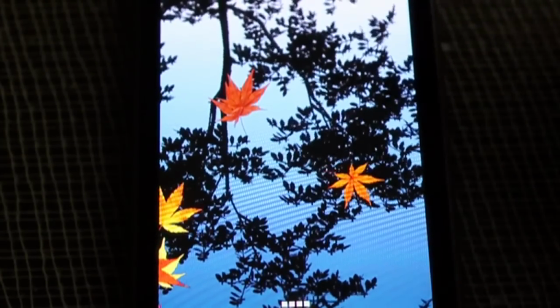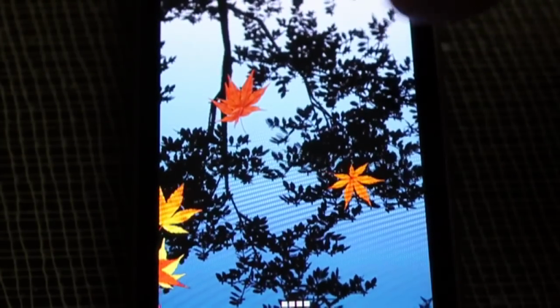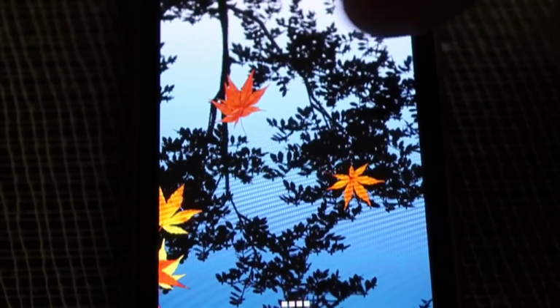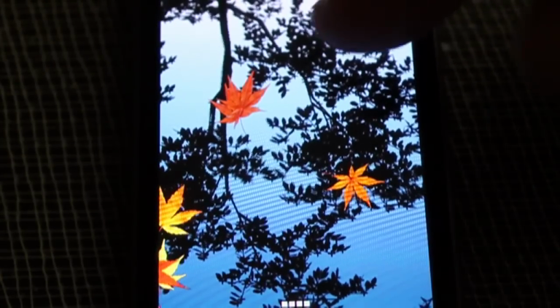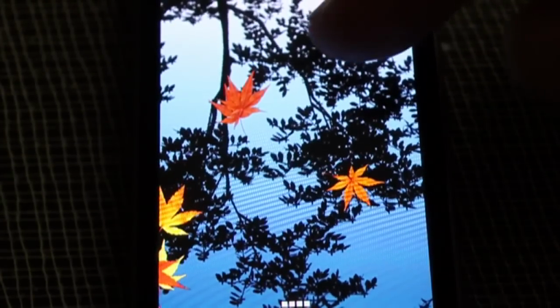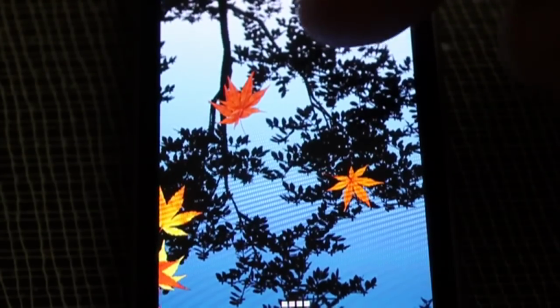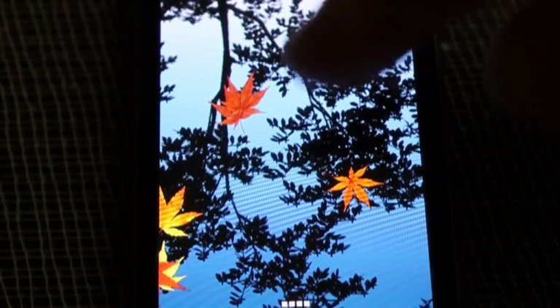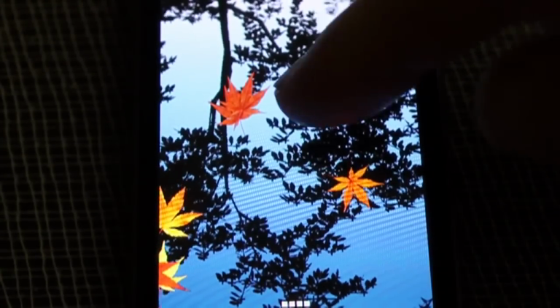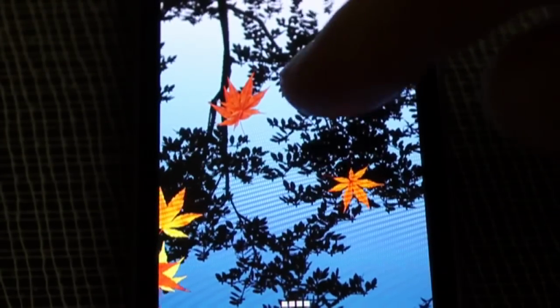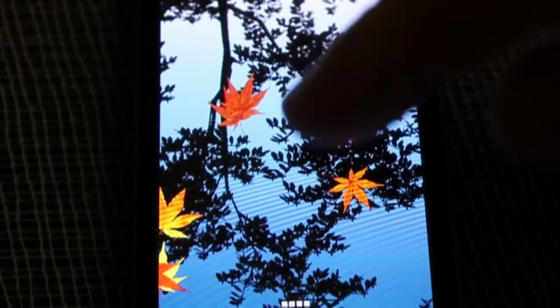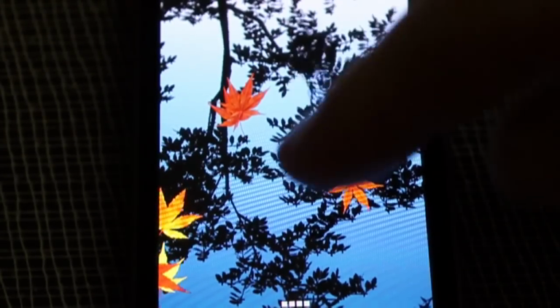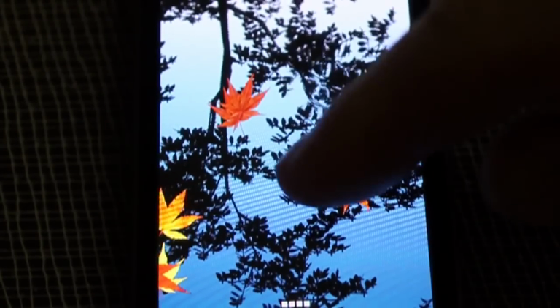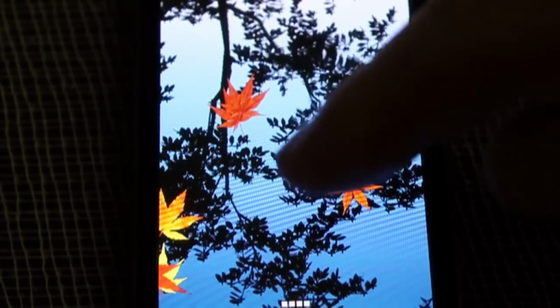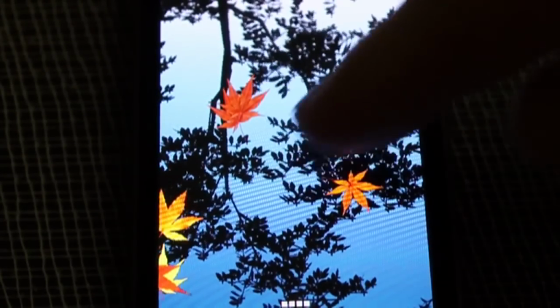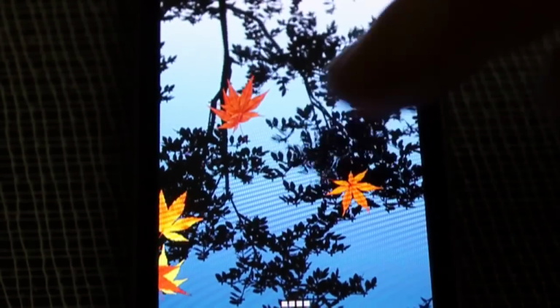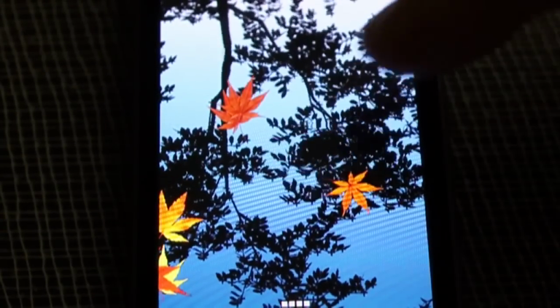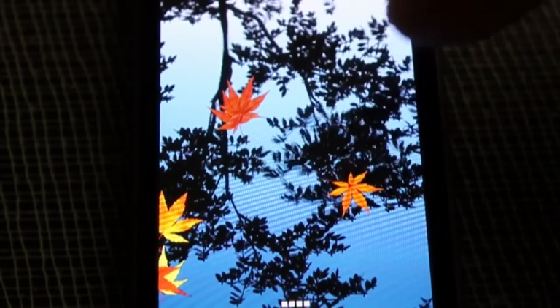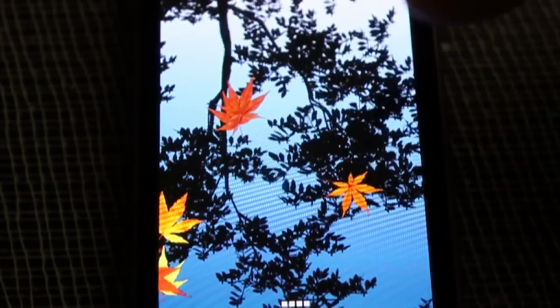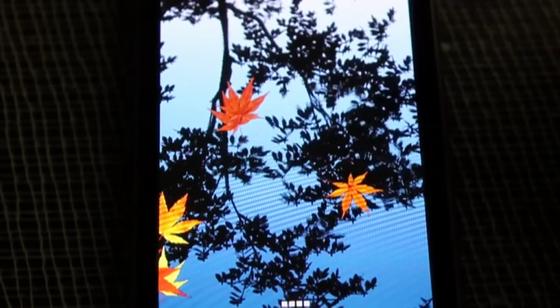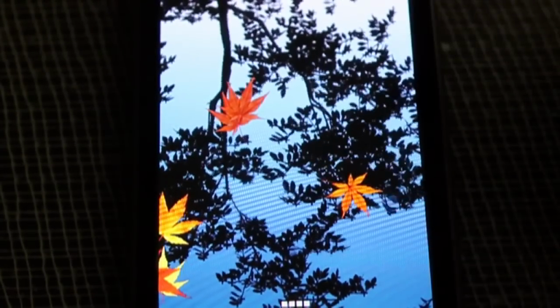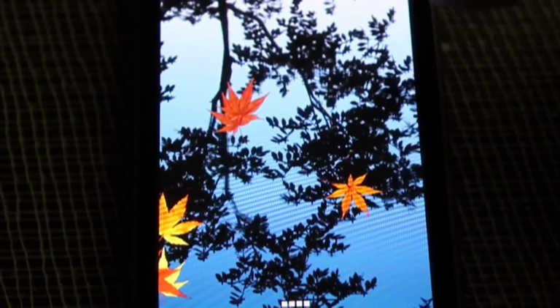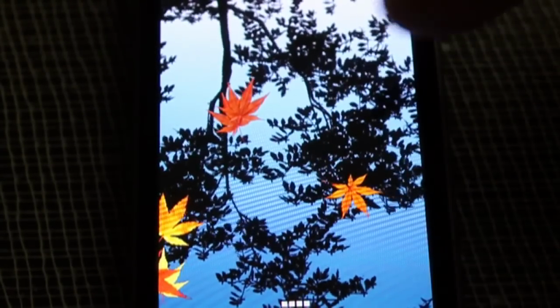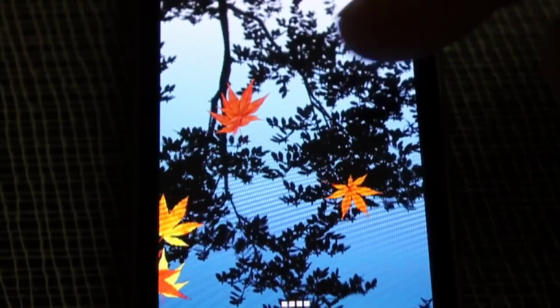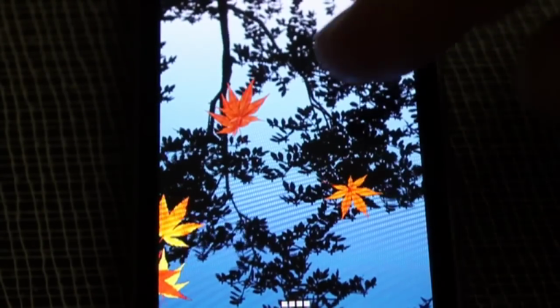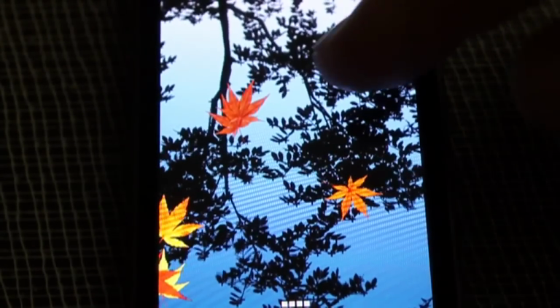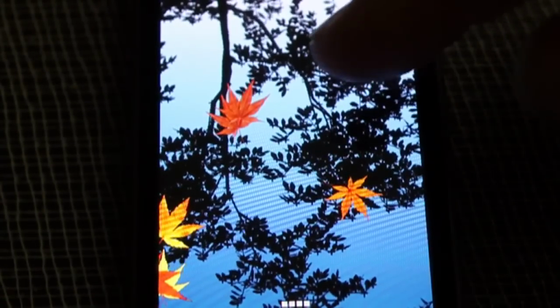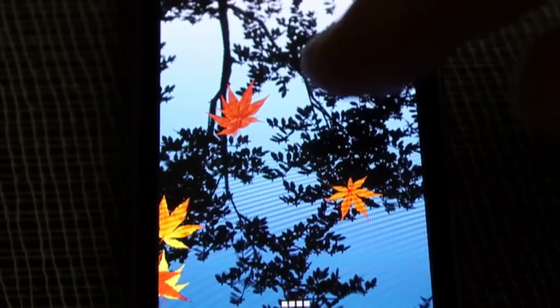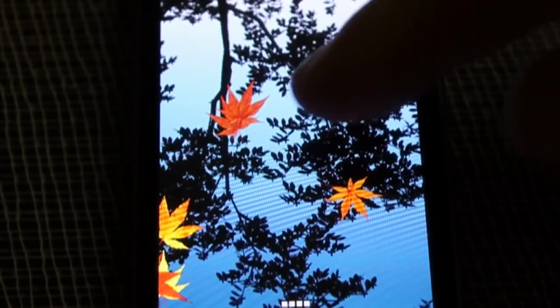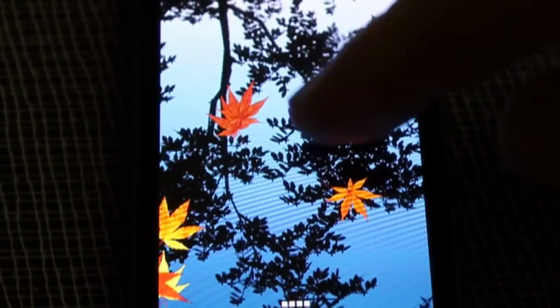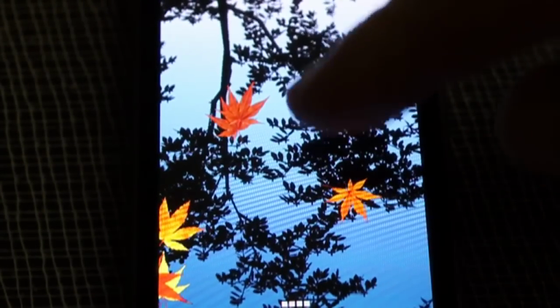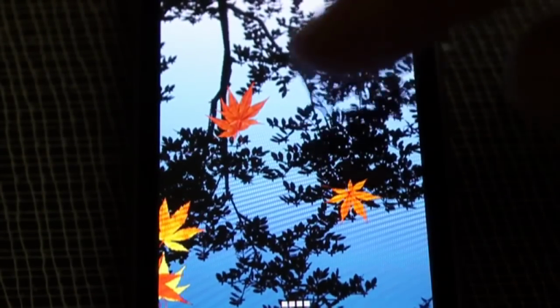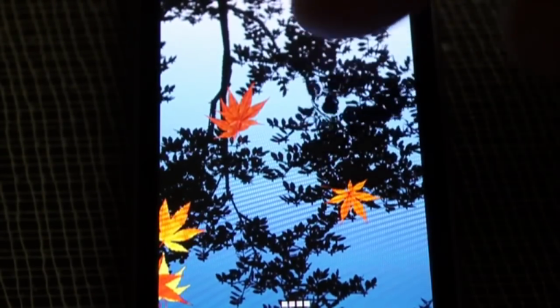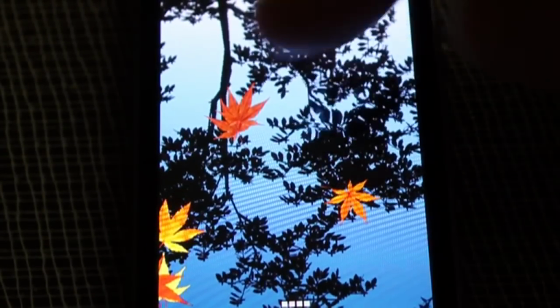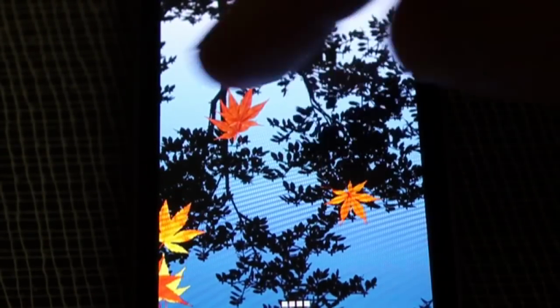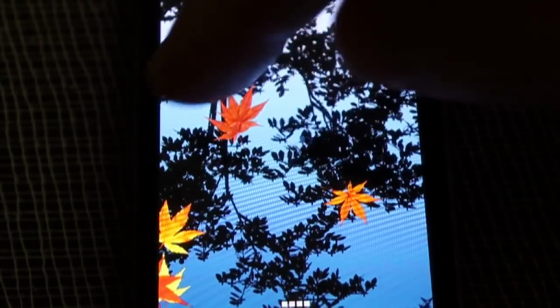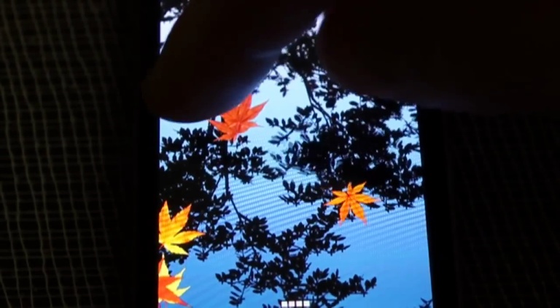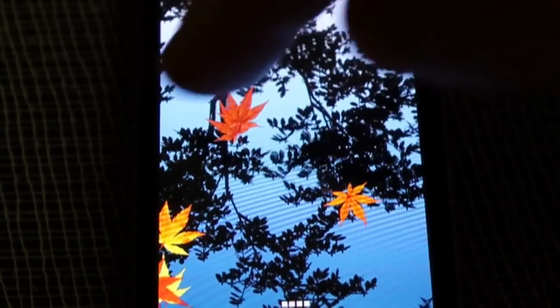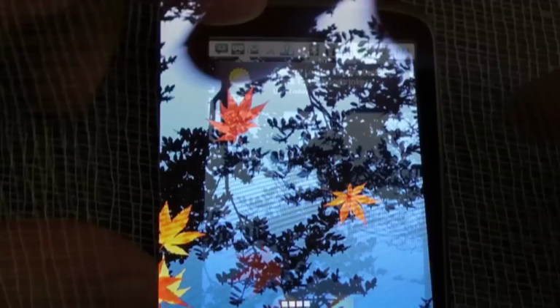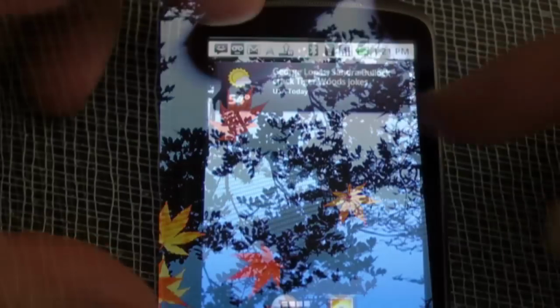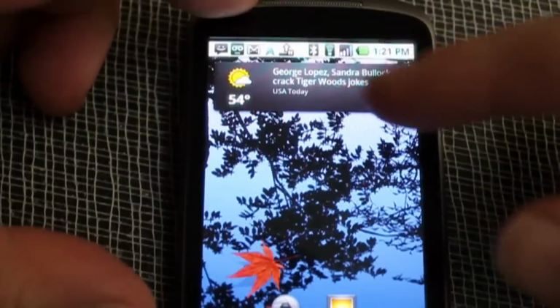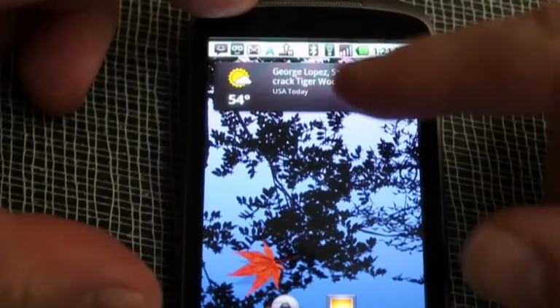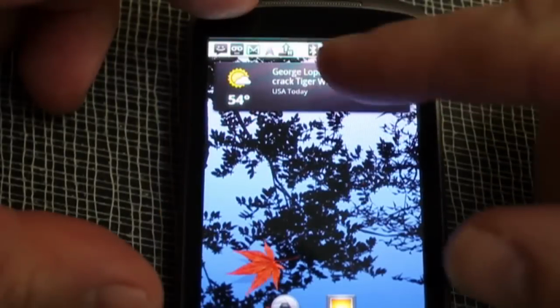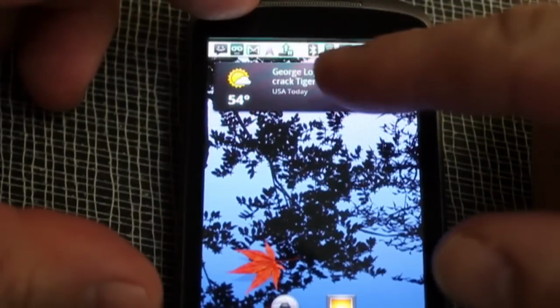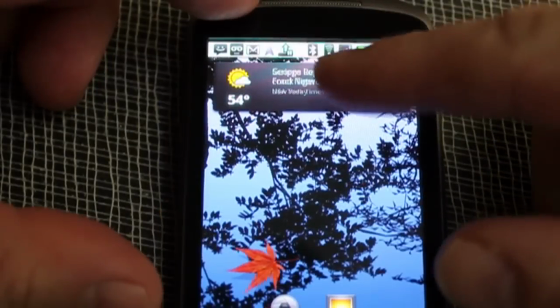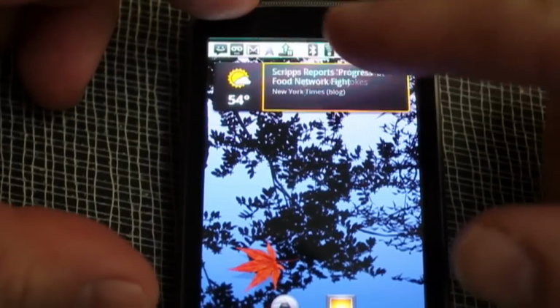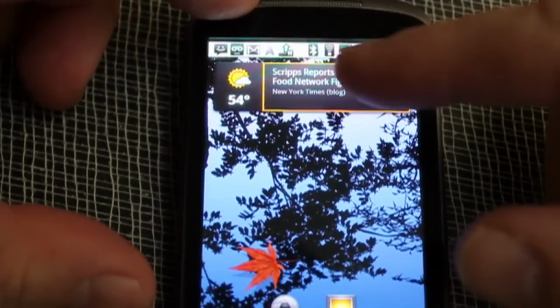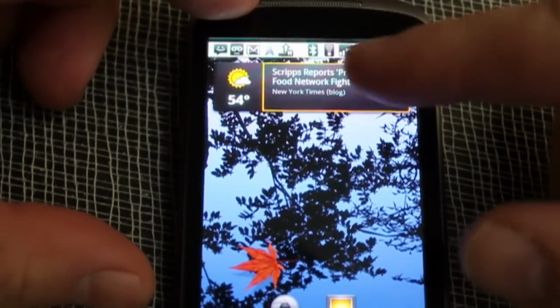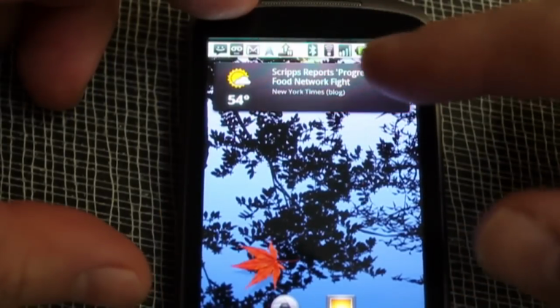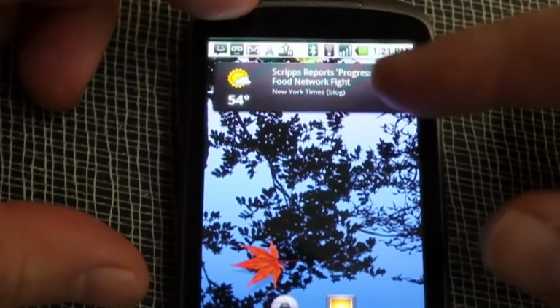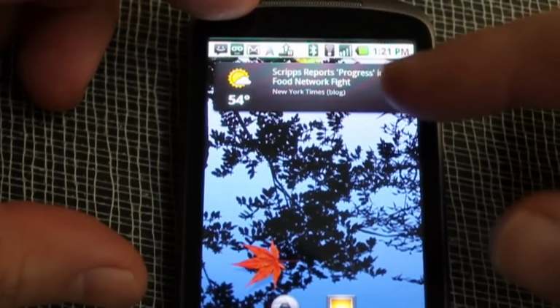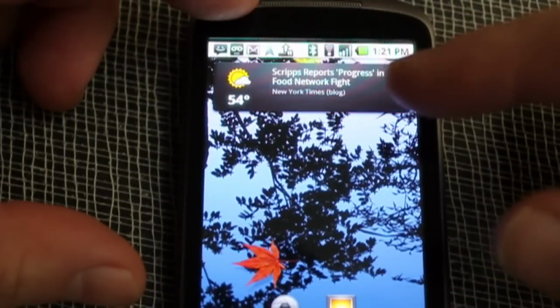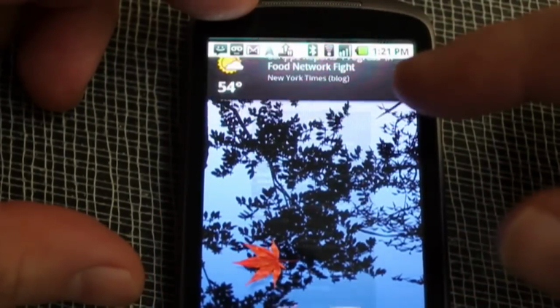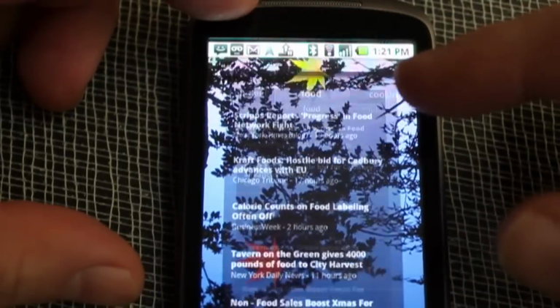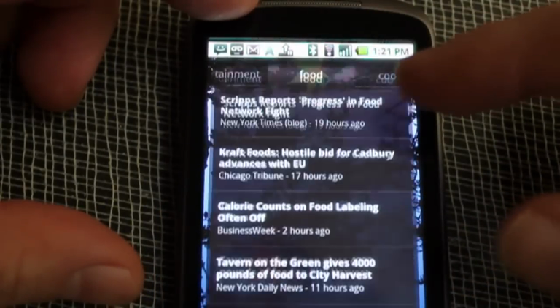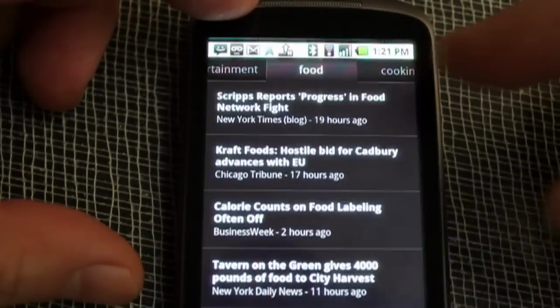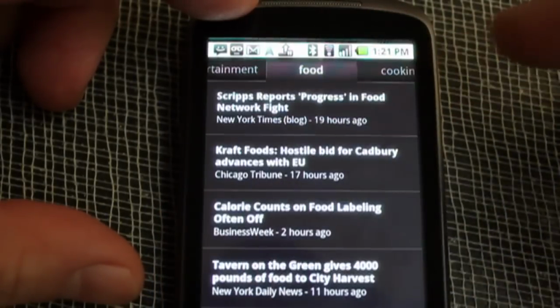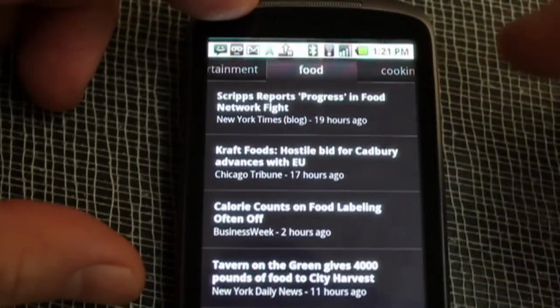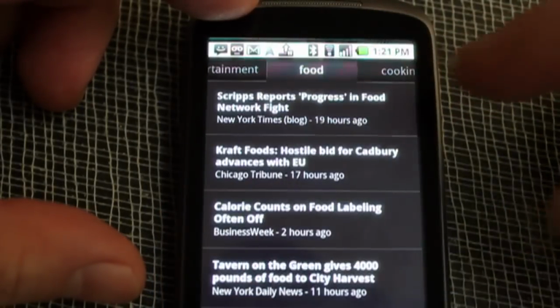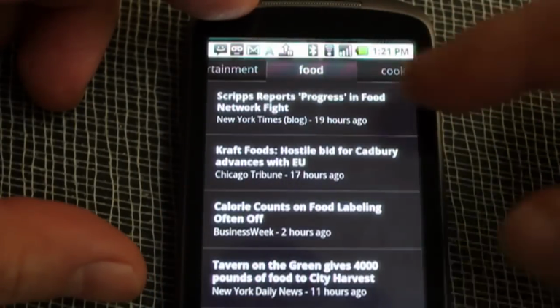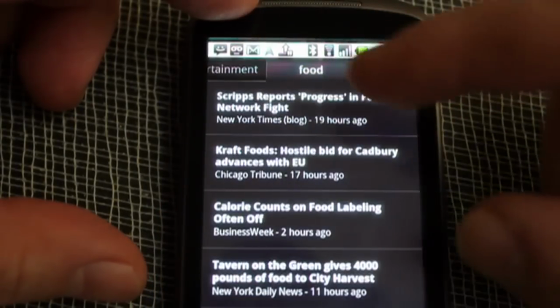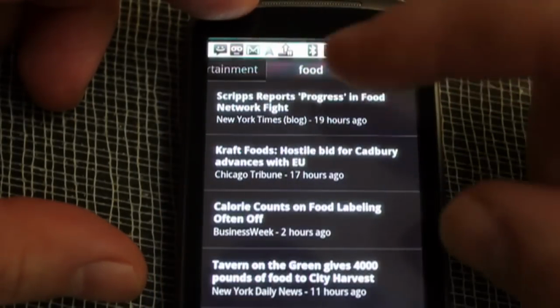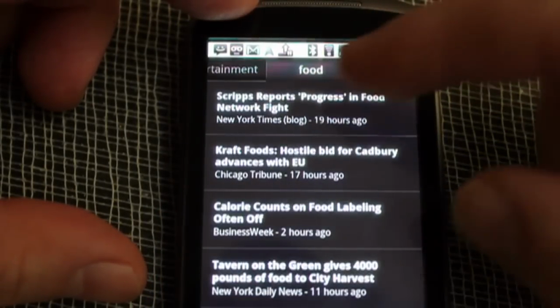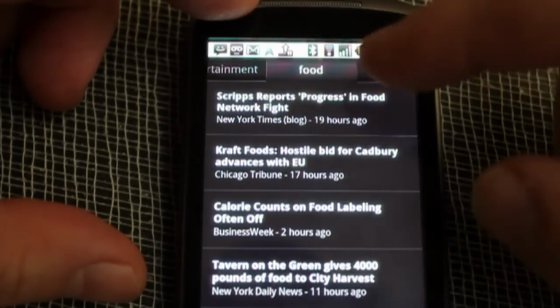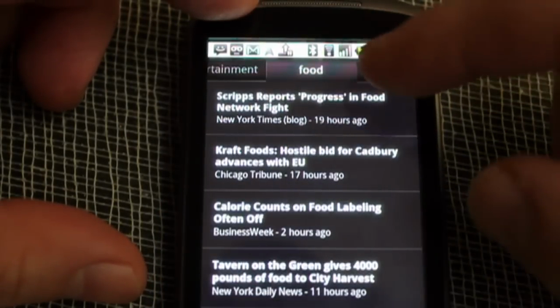I also have to check the news. I got my widget up here set to food and cooking. Another day — I'm not mentioned. That's okay.